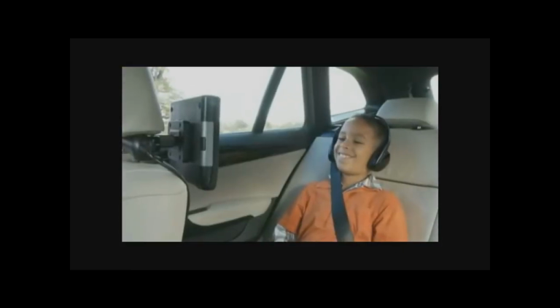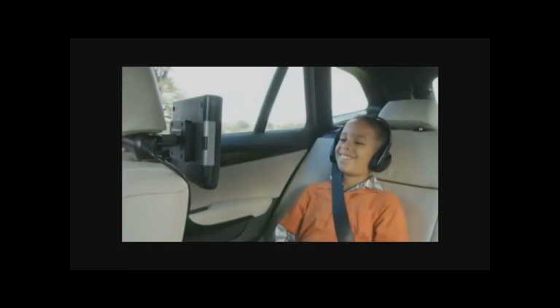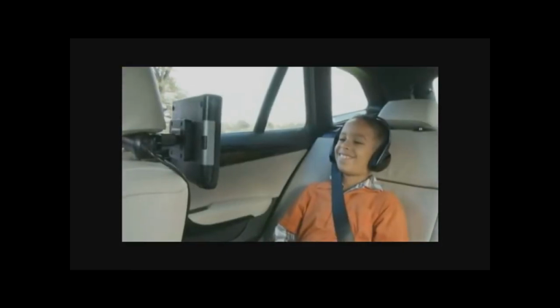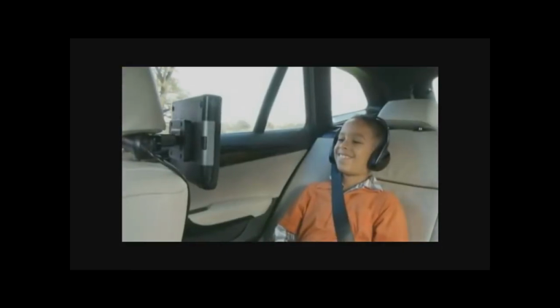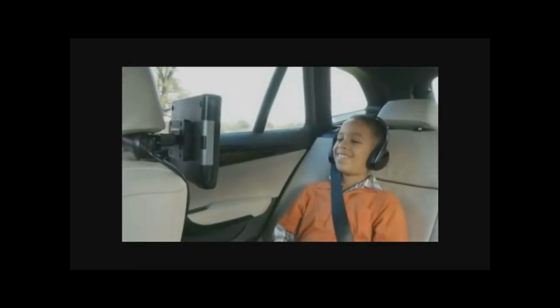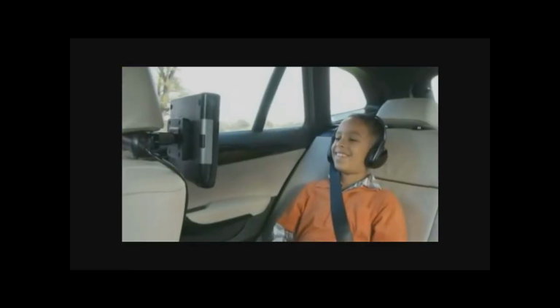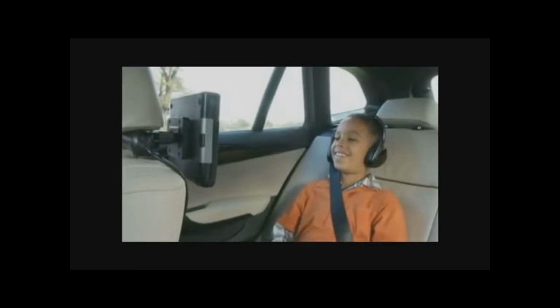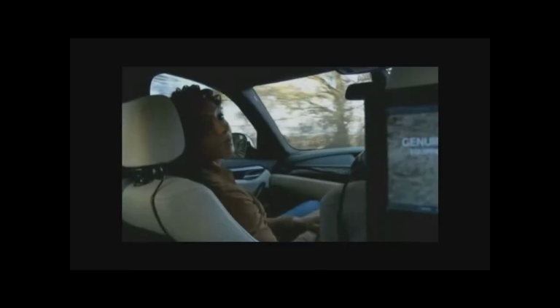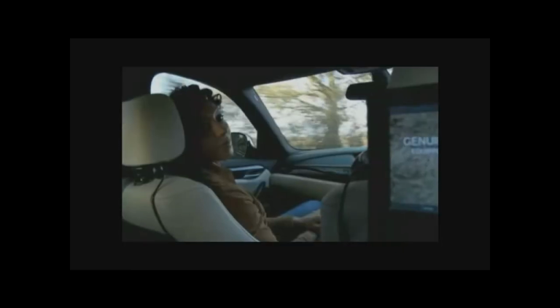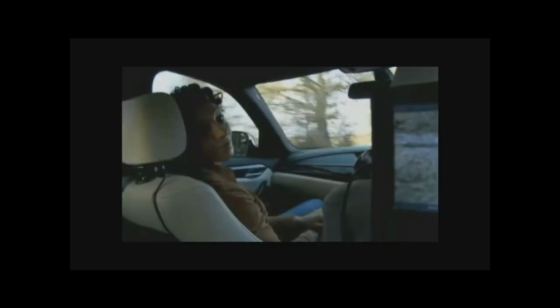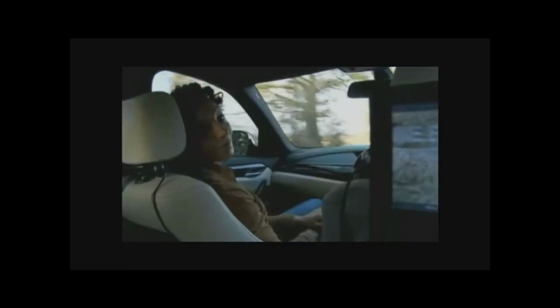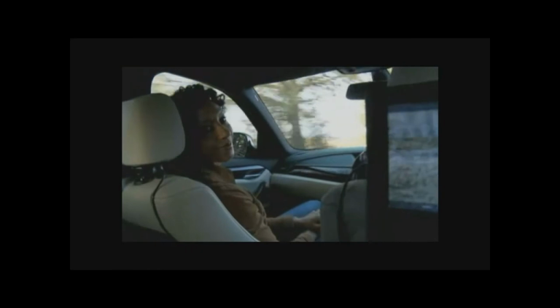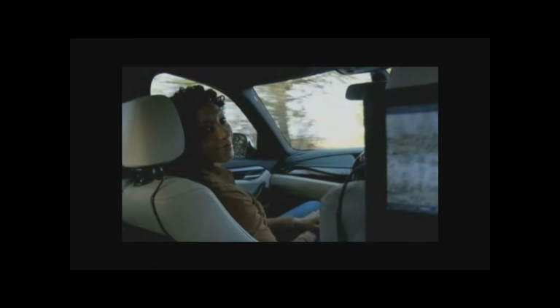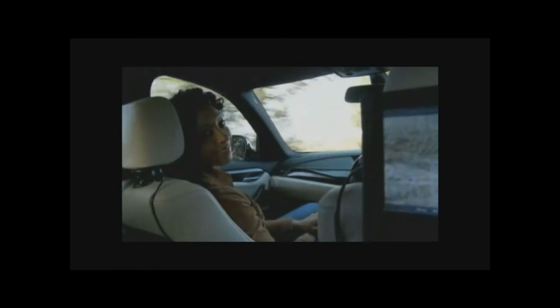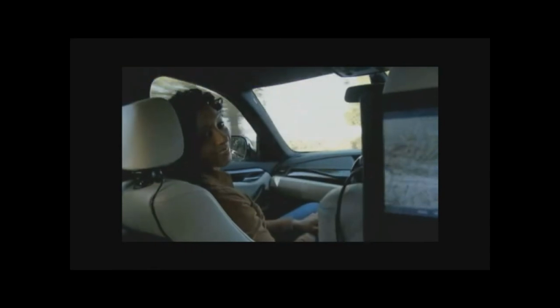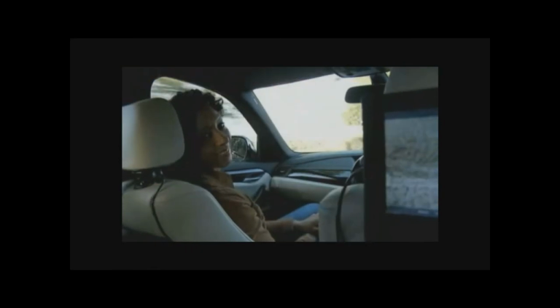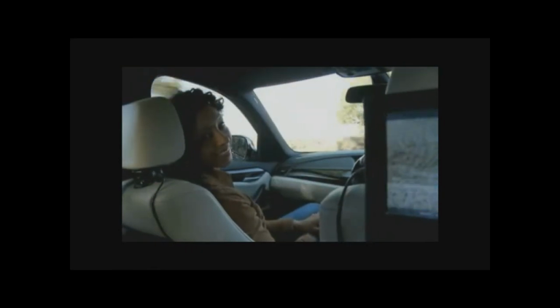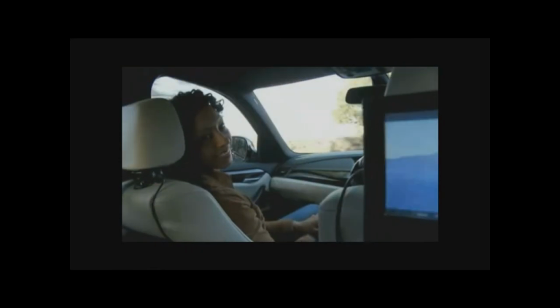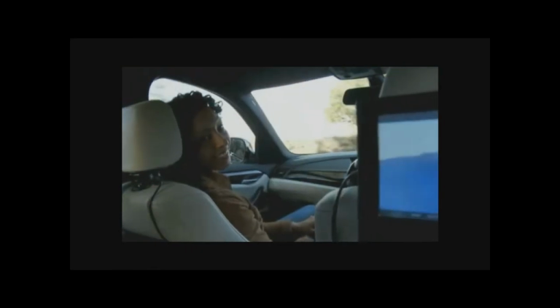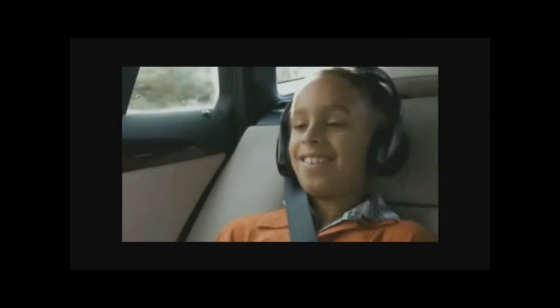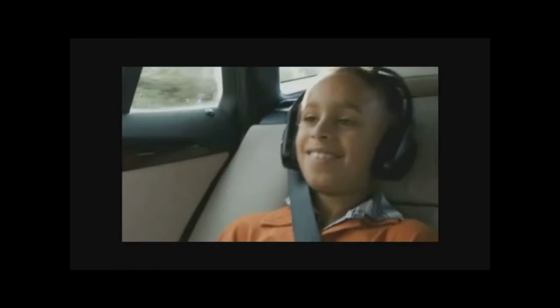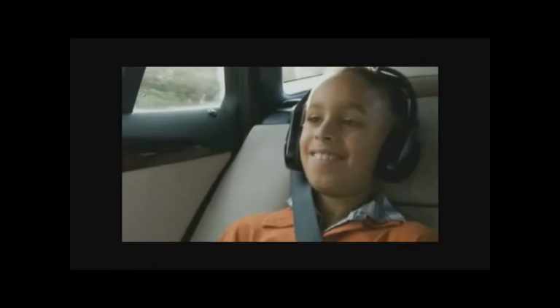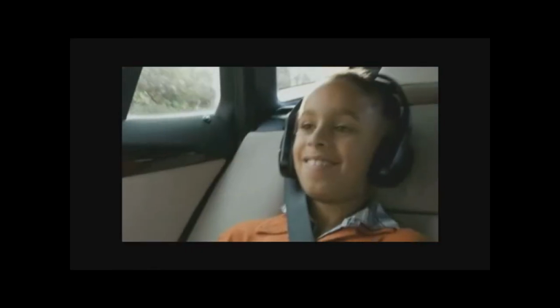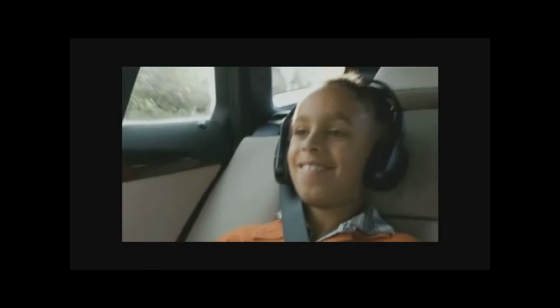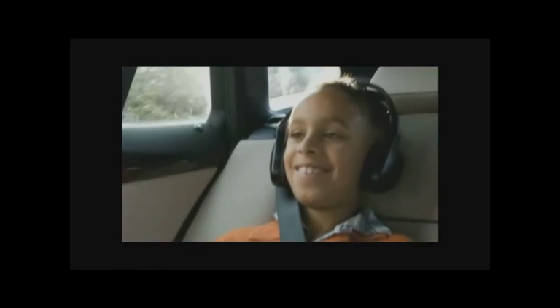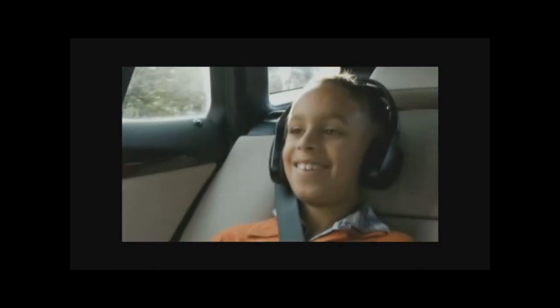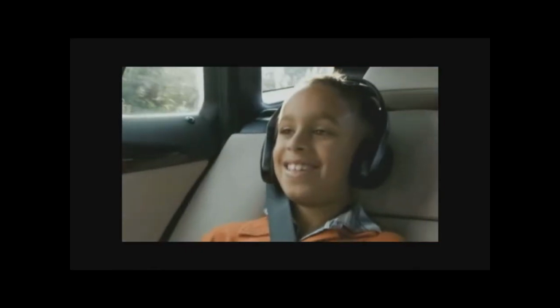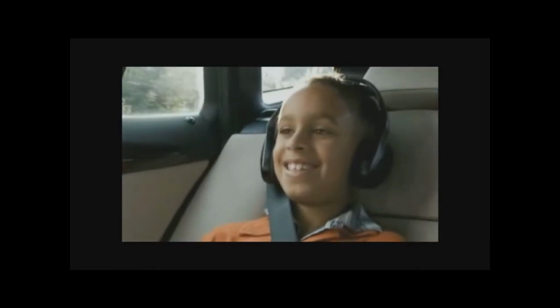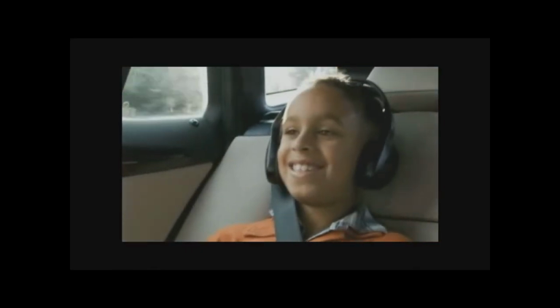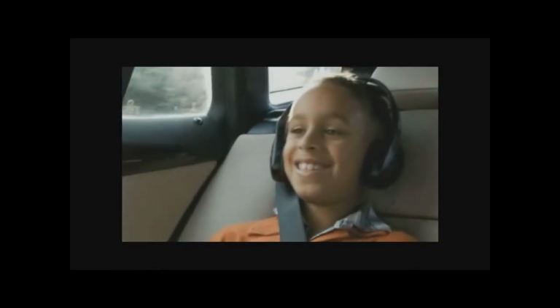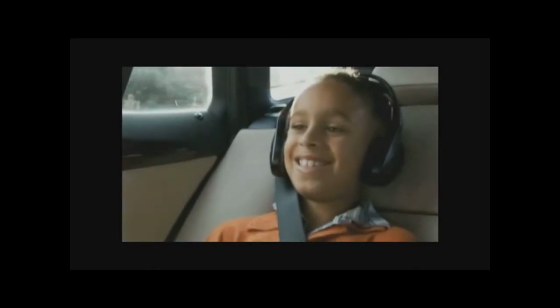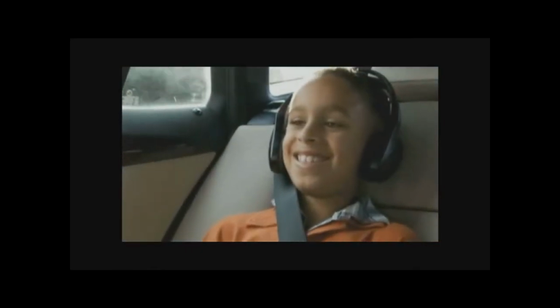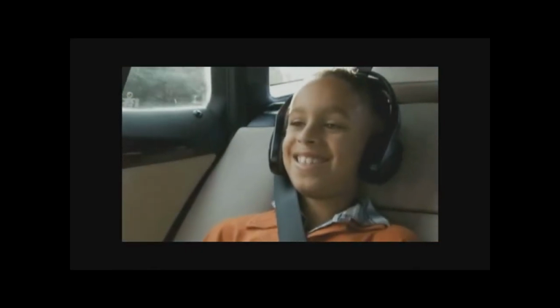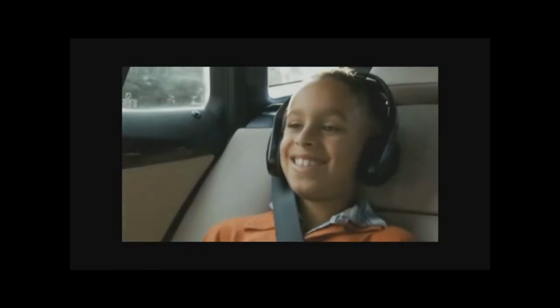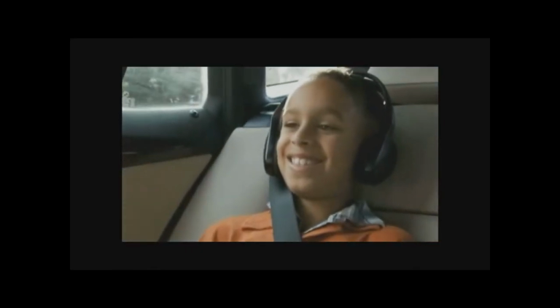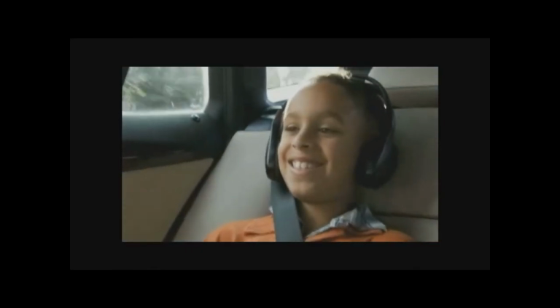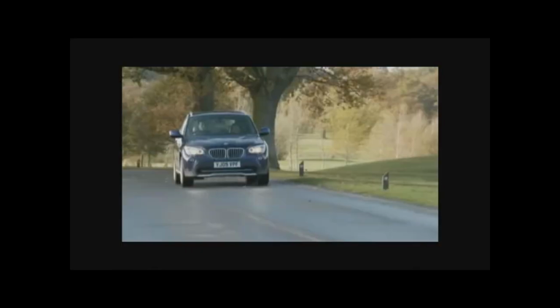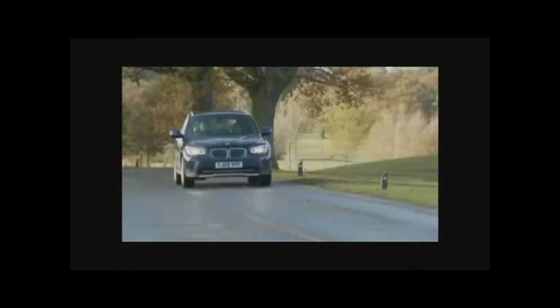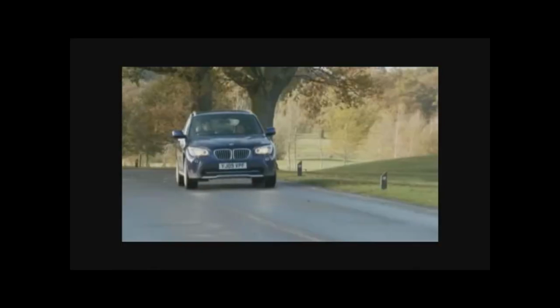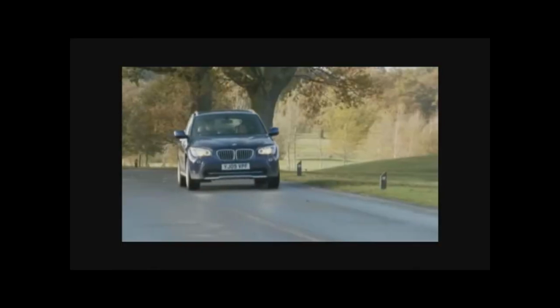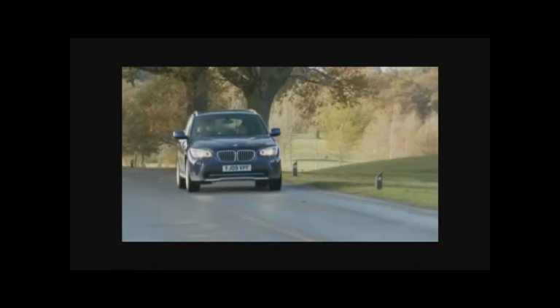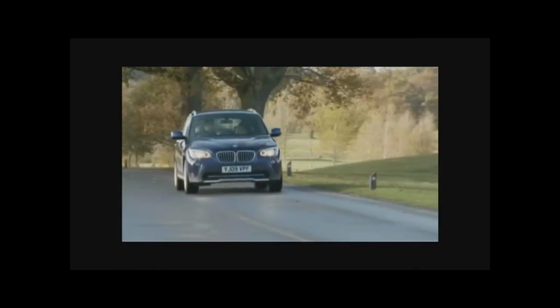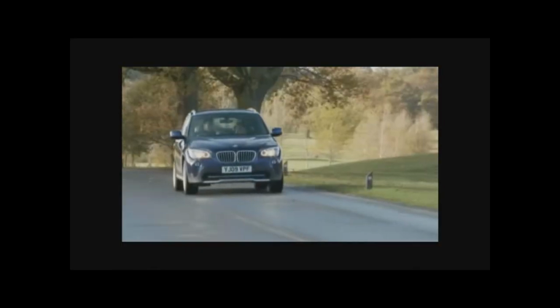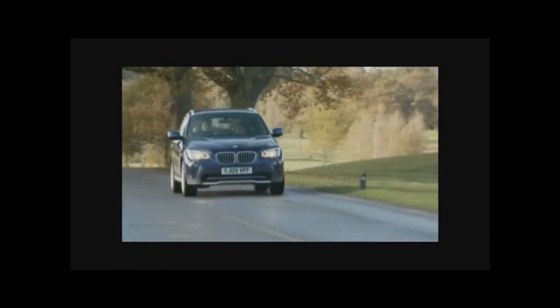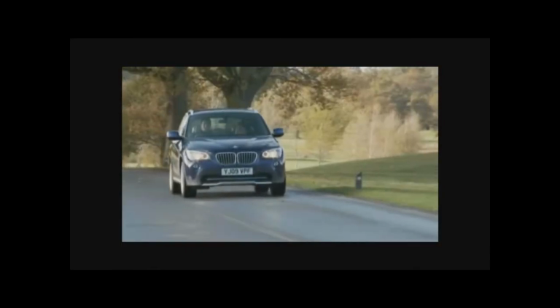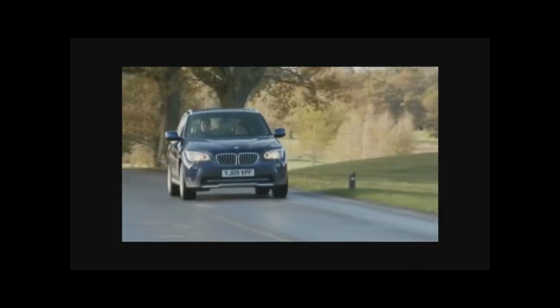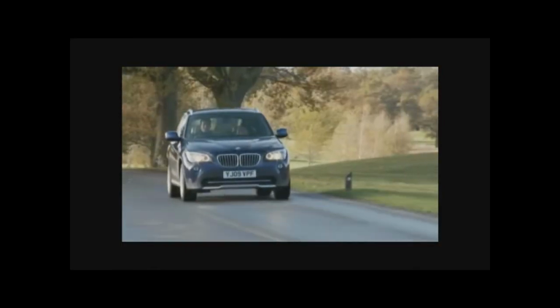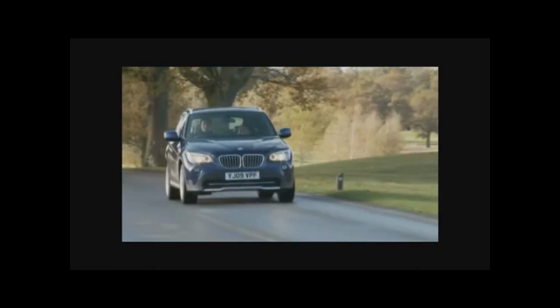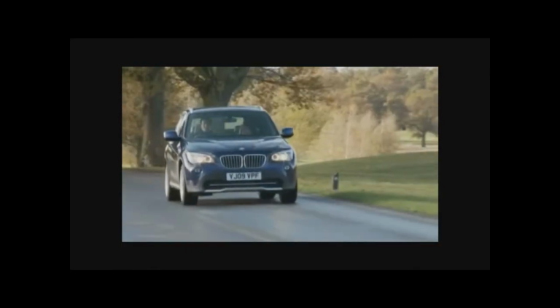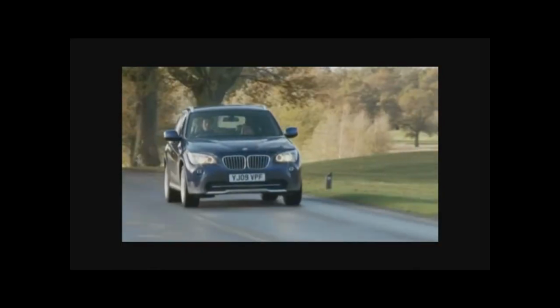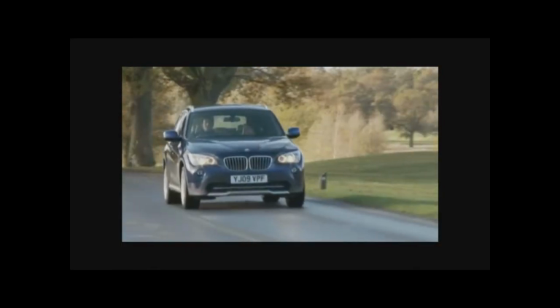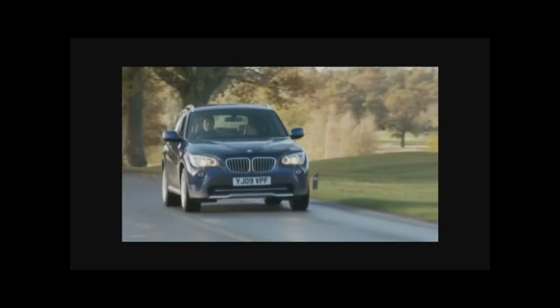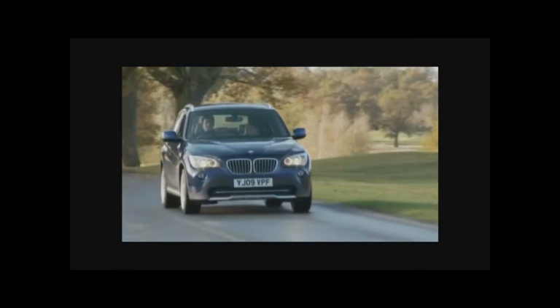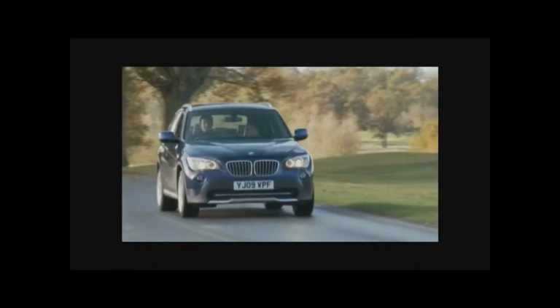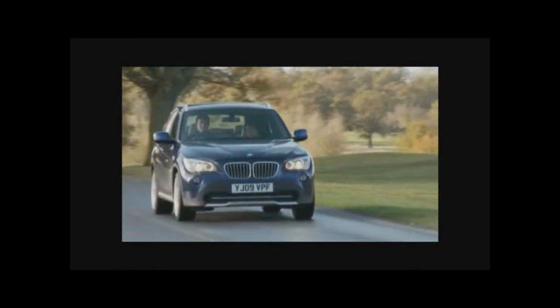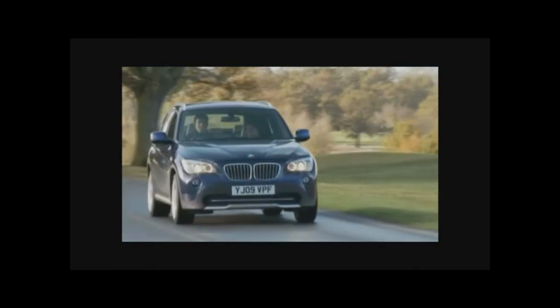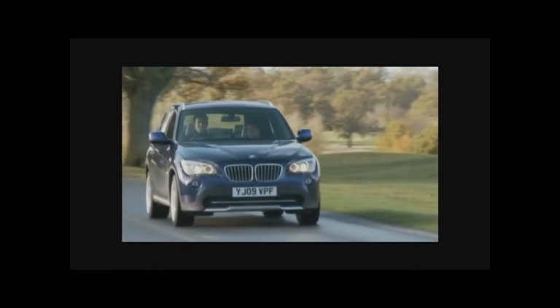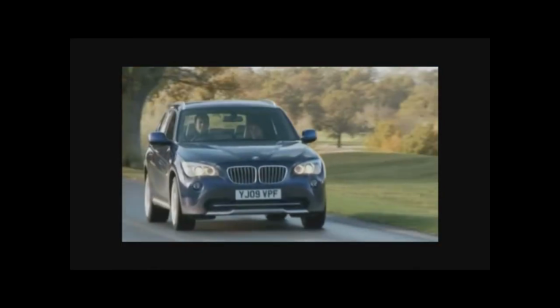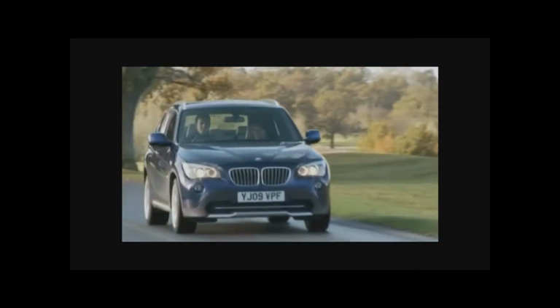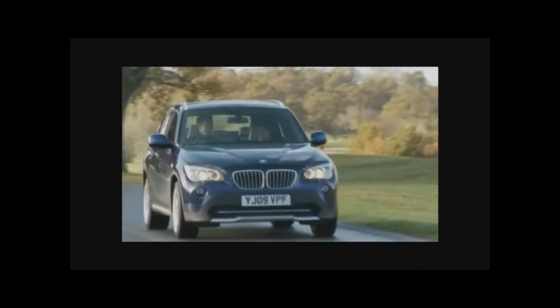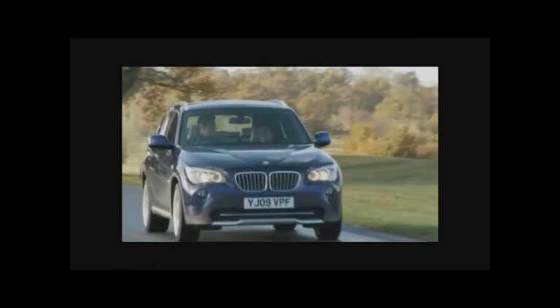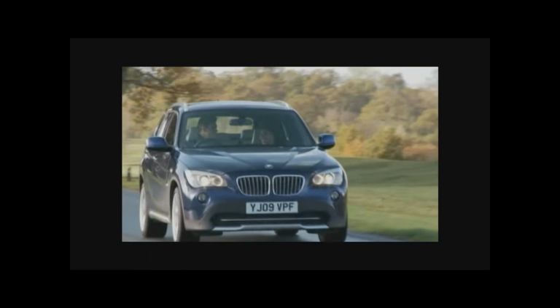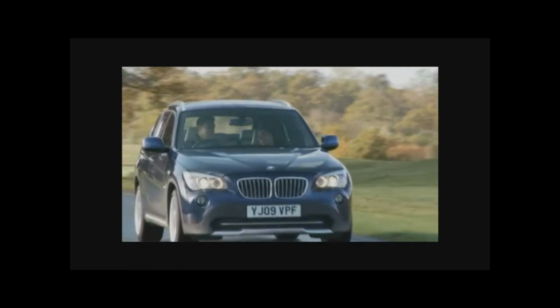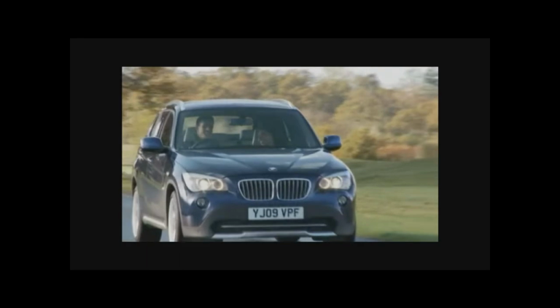While passengers in the back watch movies or listen to music, the driver and front passengers can relax and enjoy the drive.